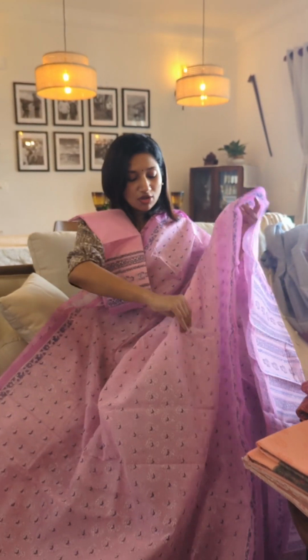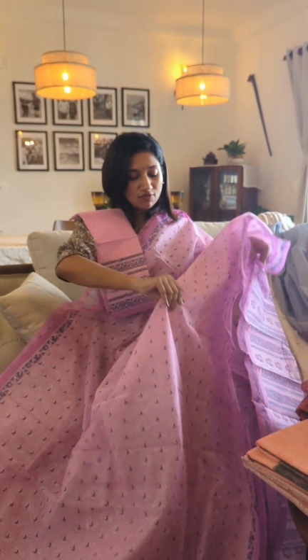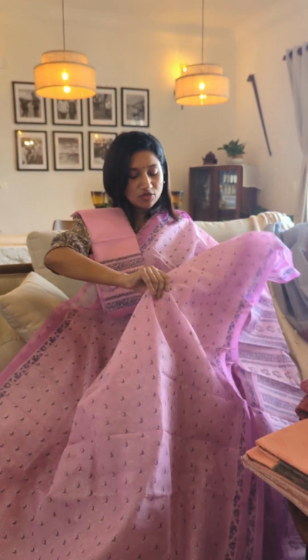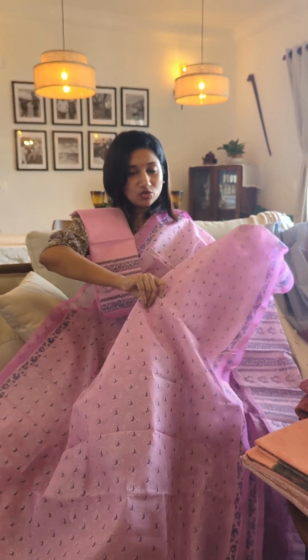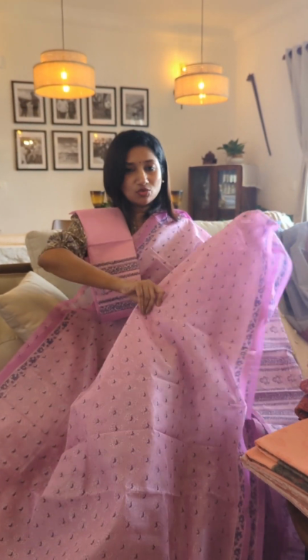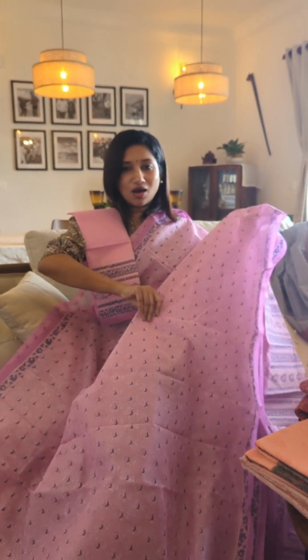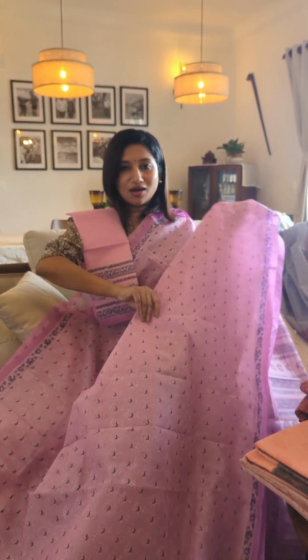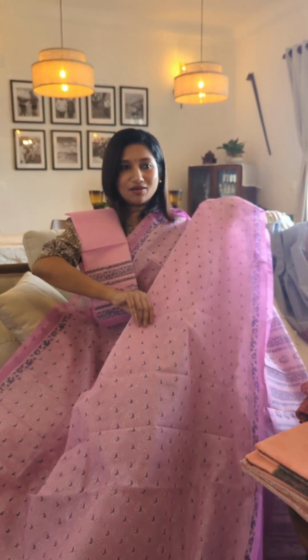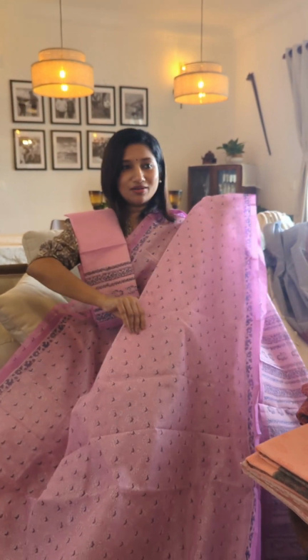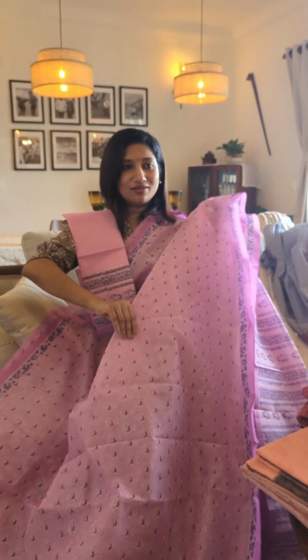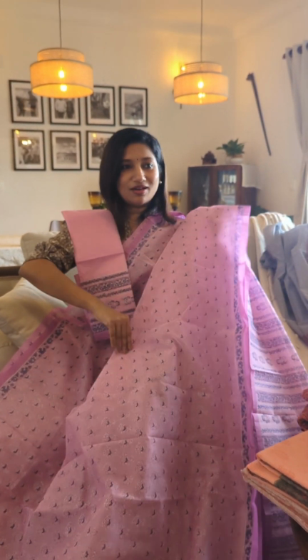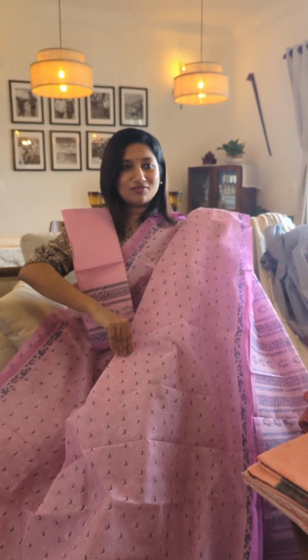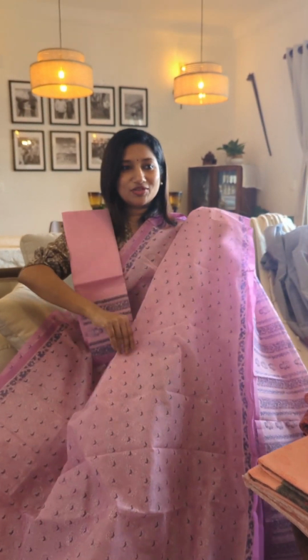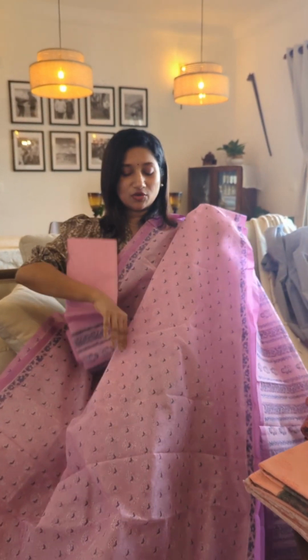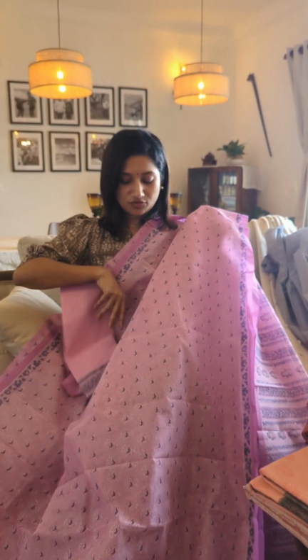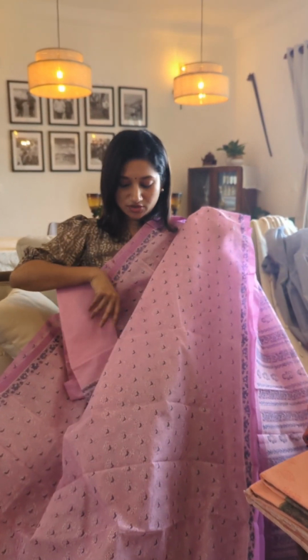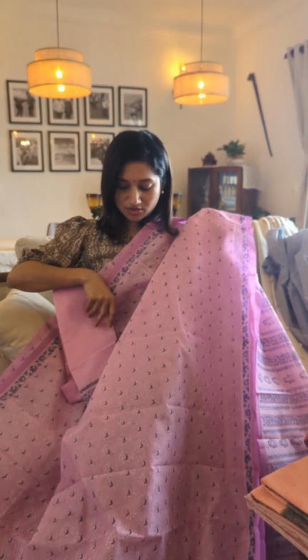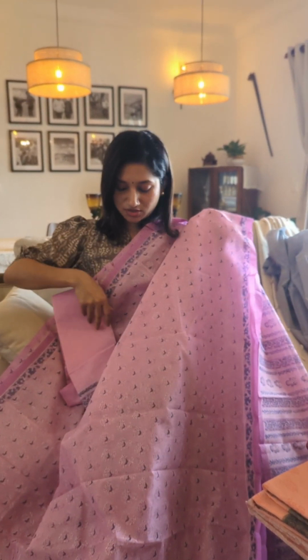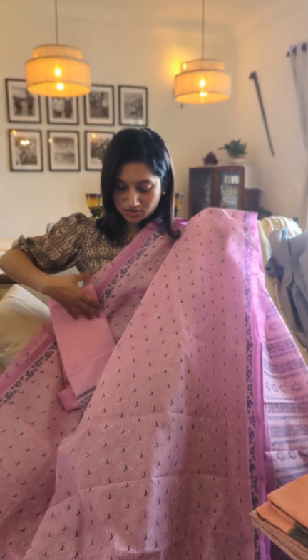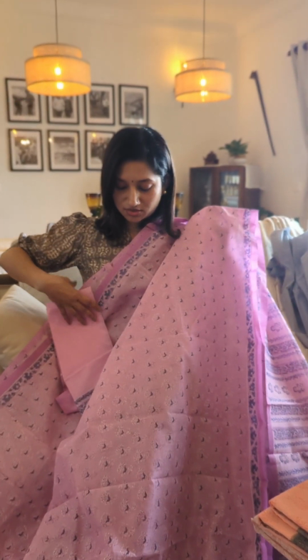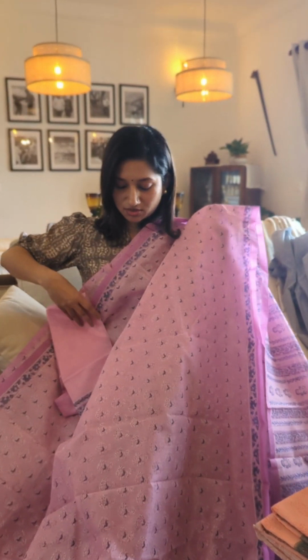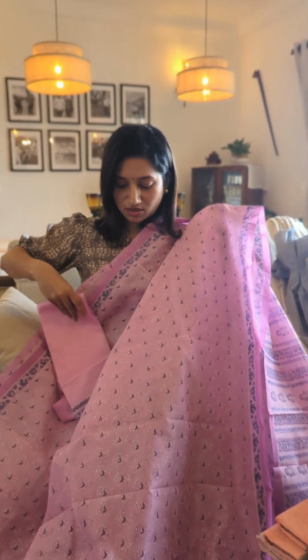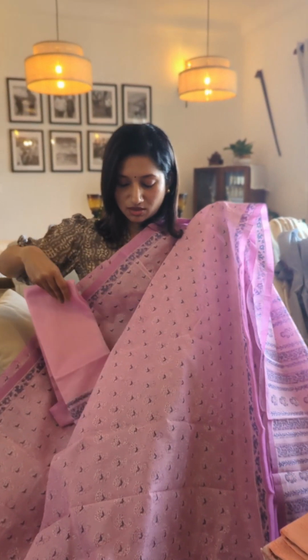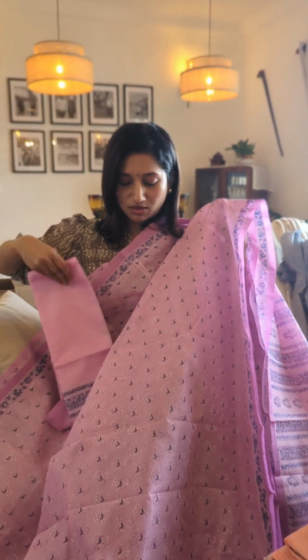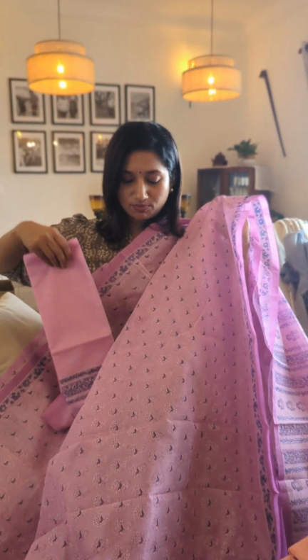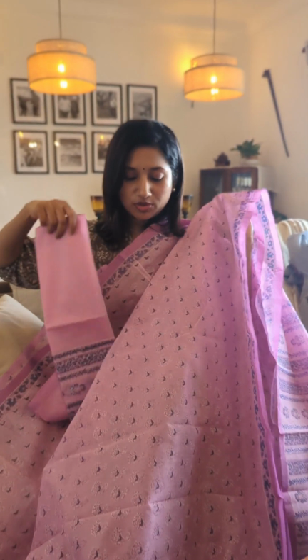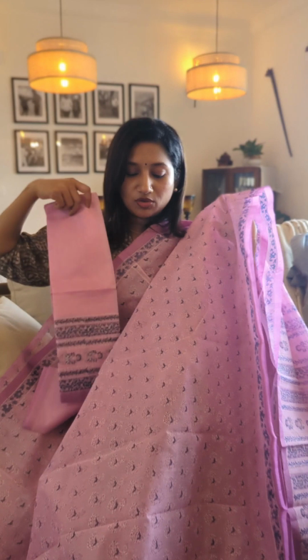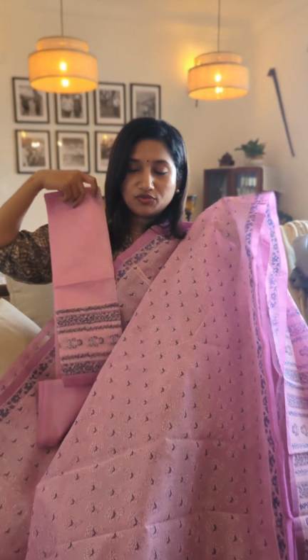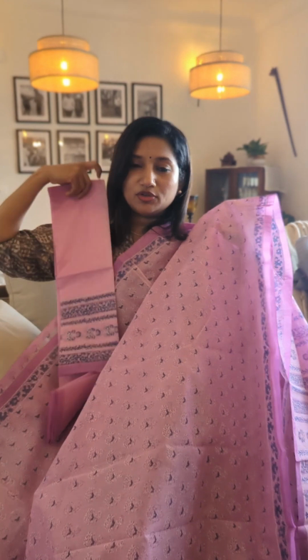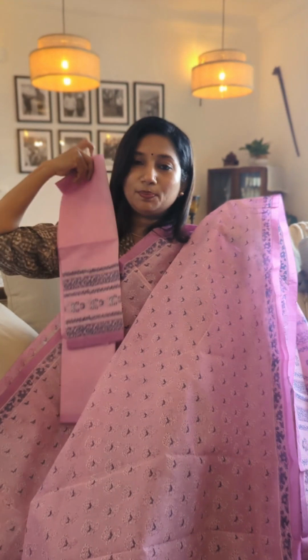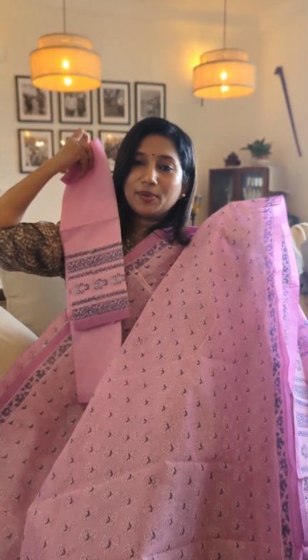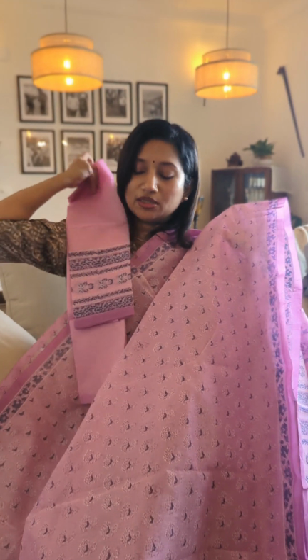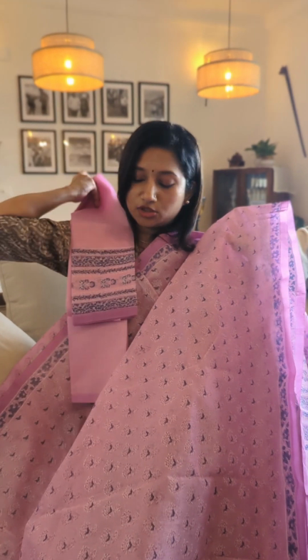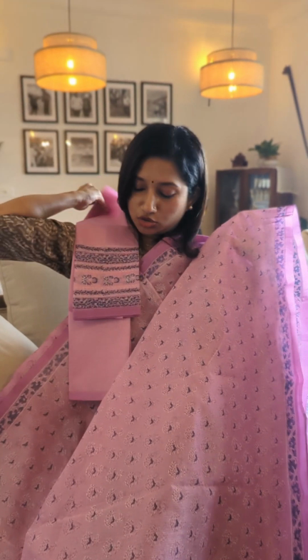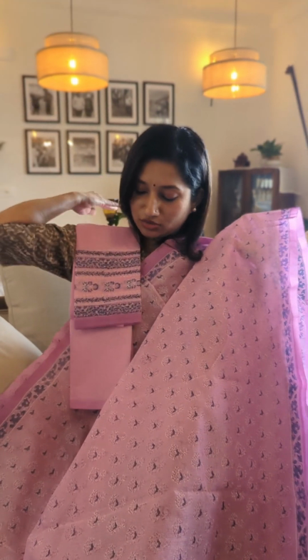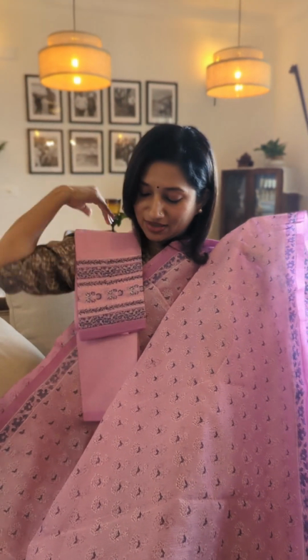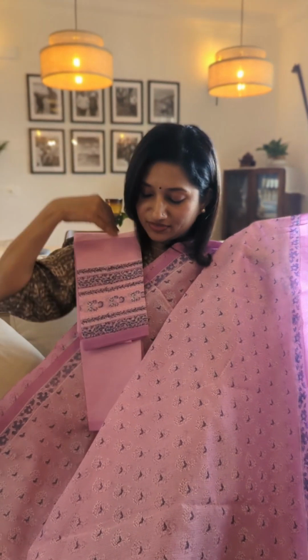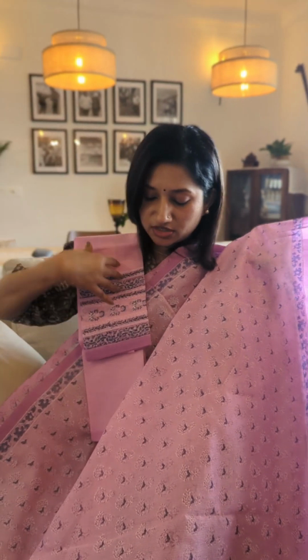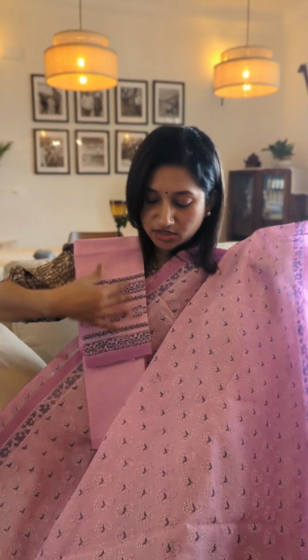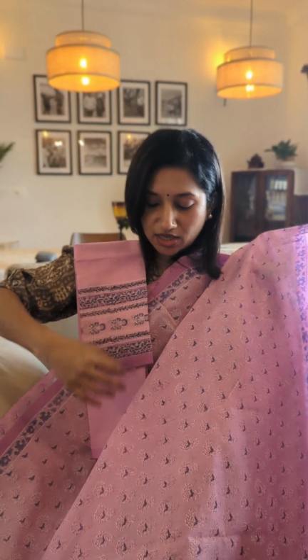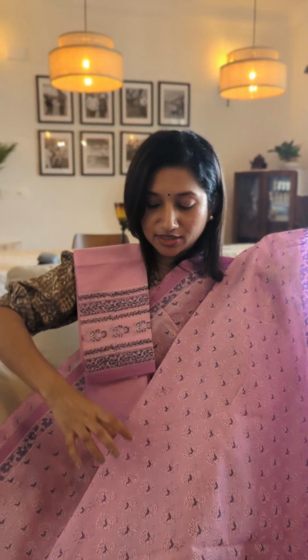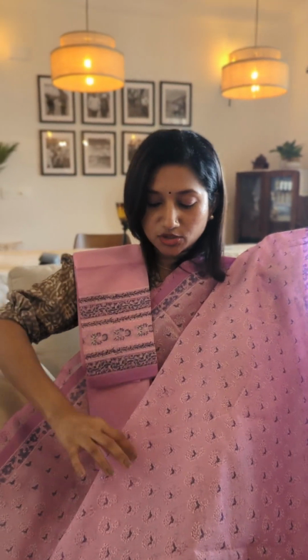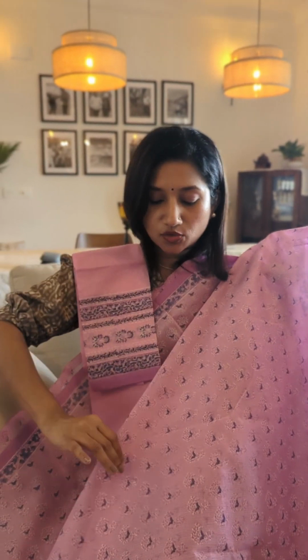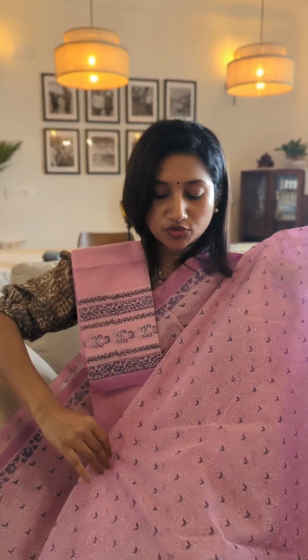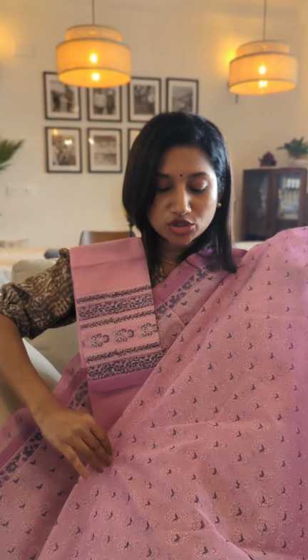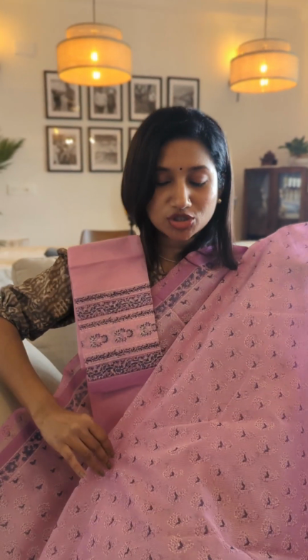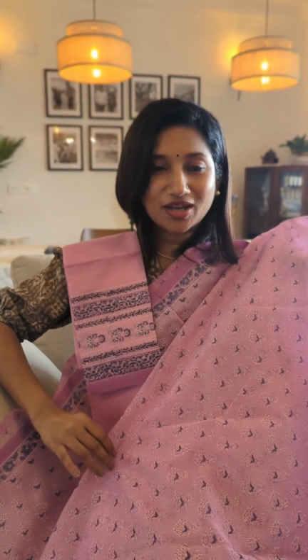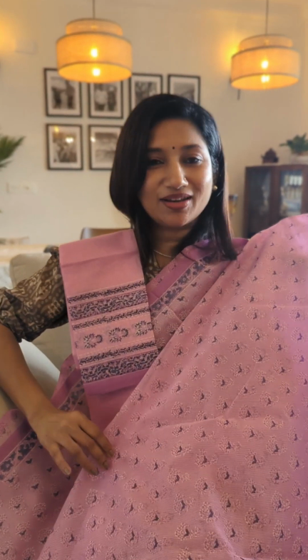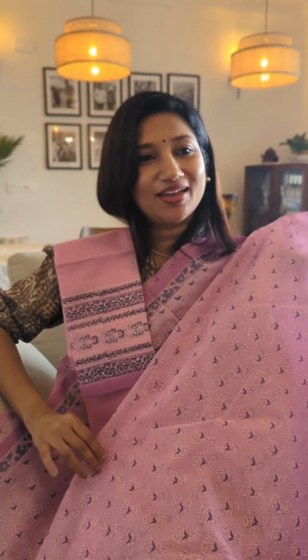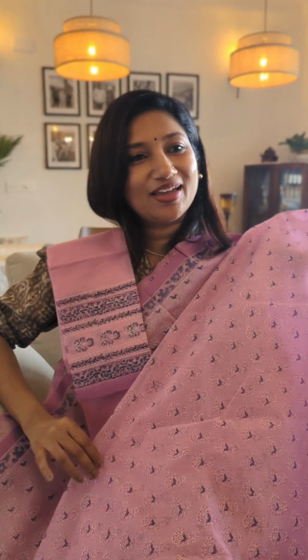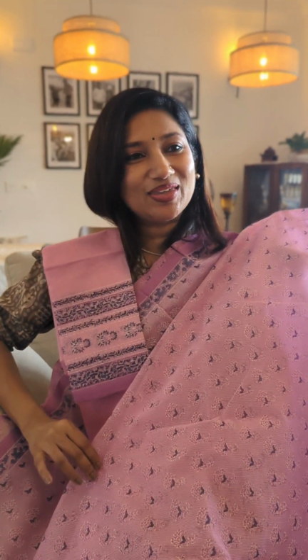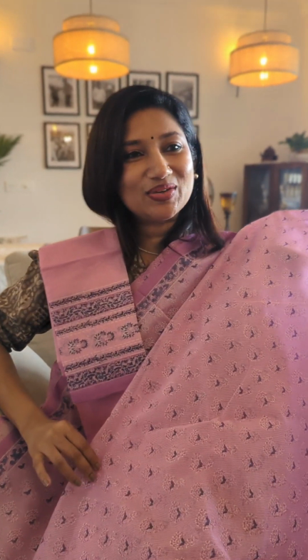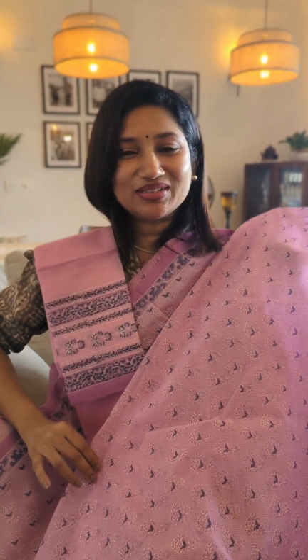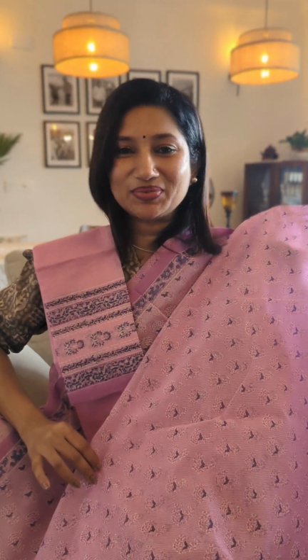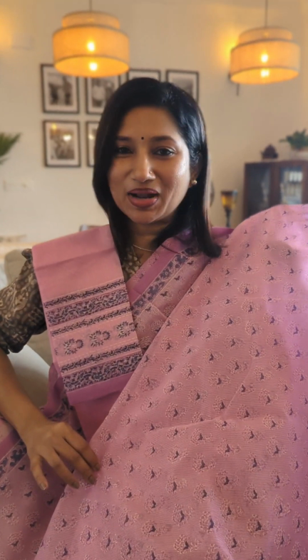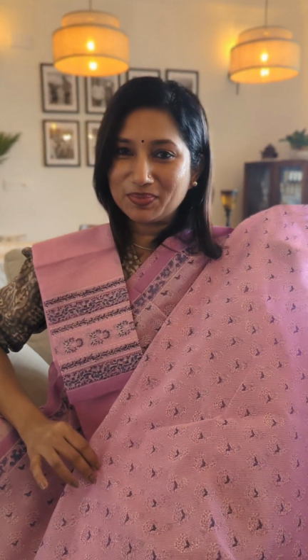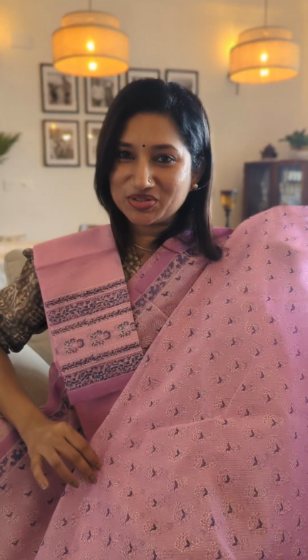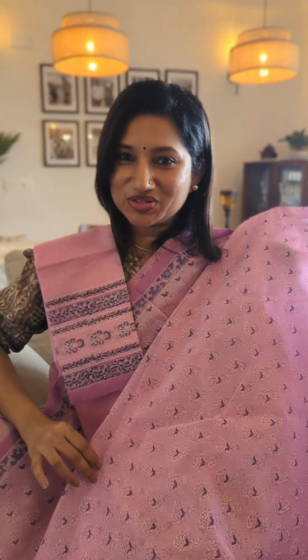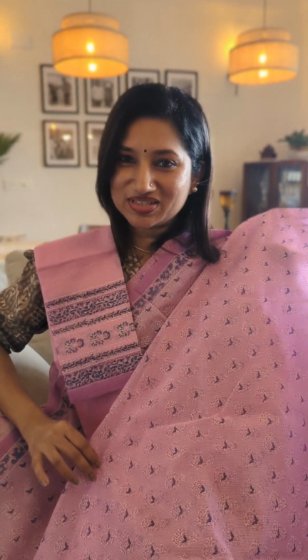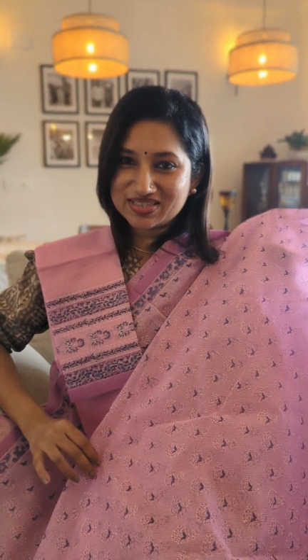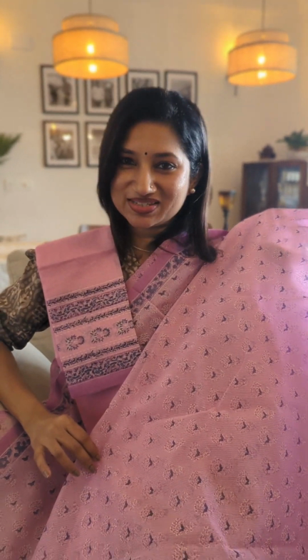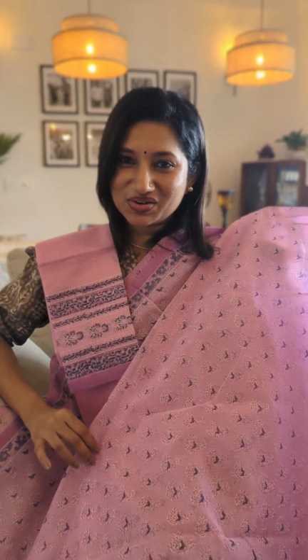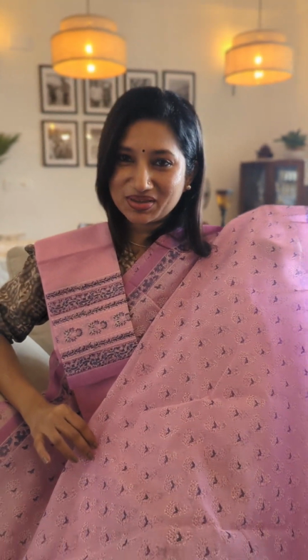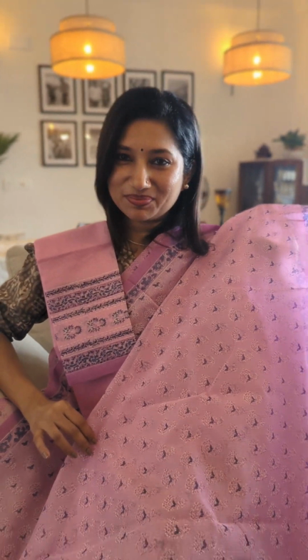So if you are a lover of this beautiful pink to lavender kind of a shade, you can grab onto this drape.